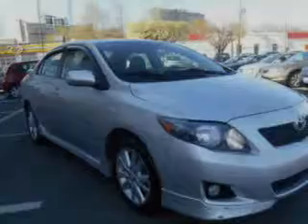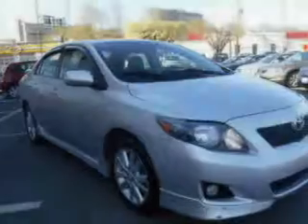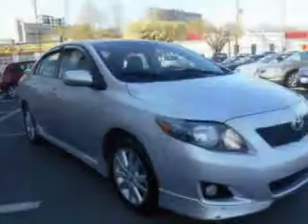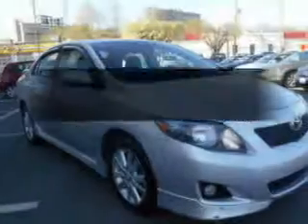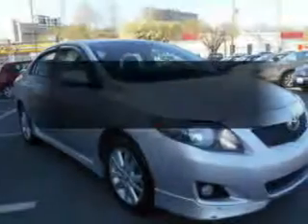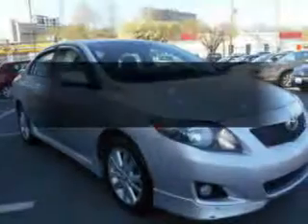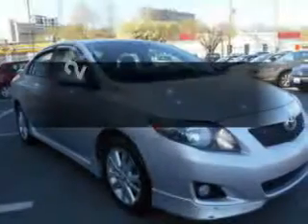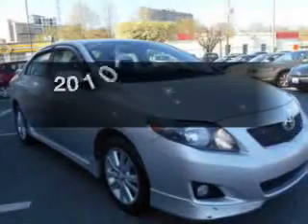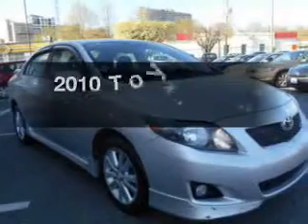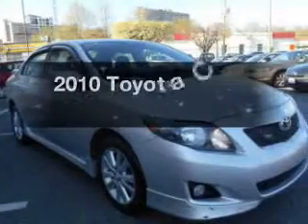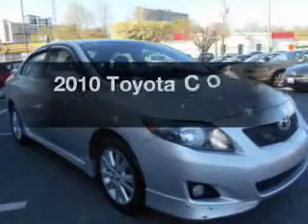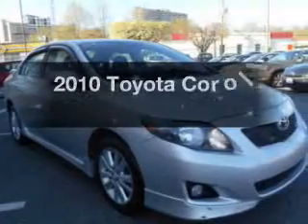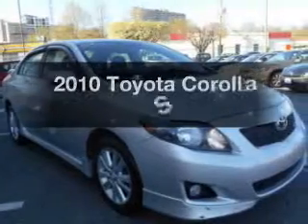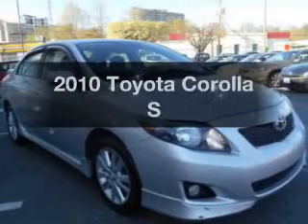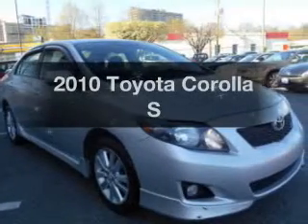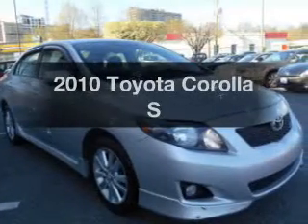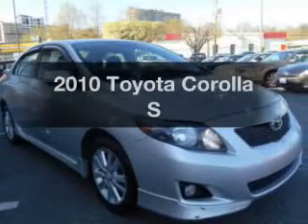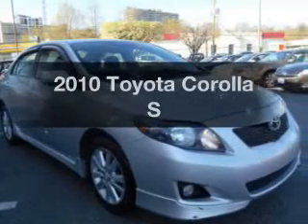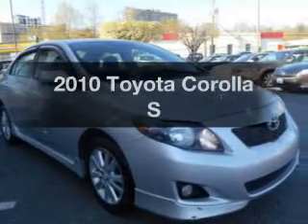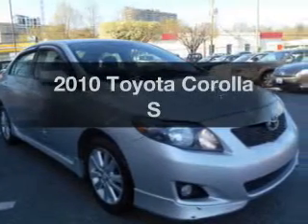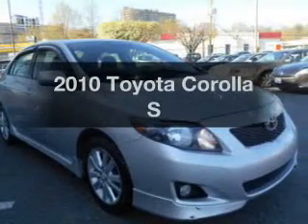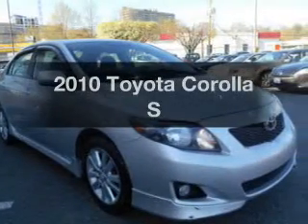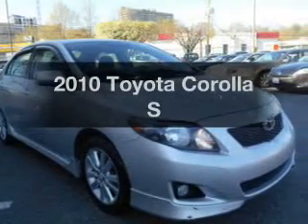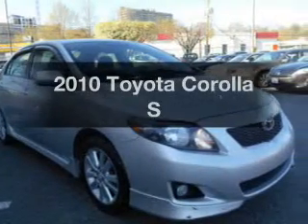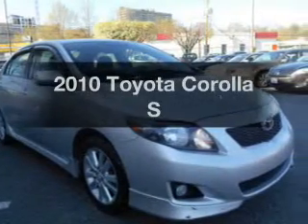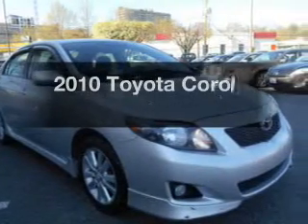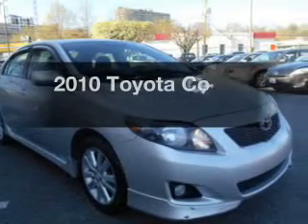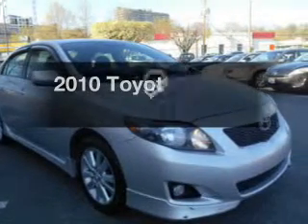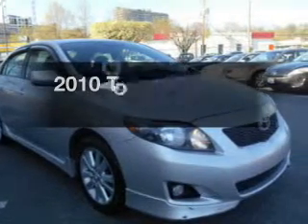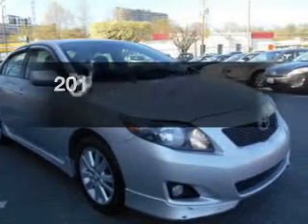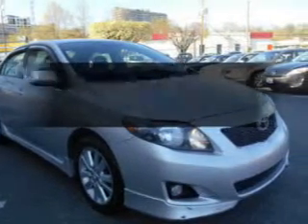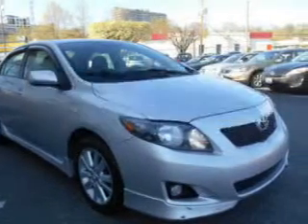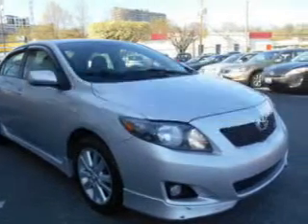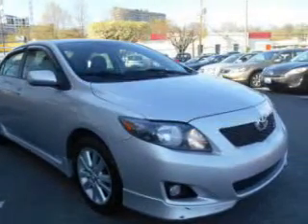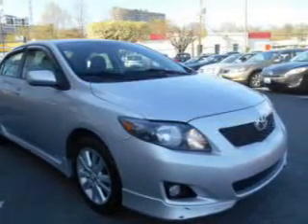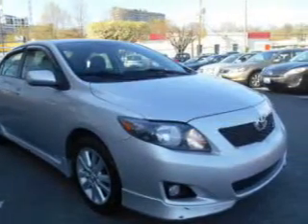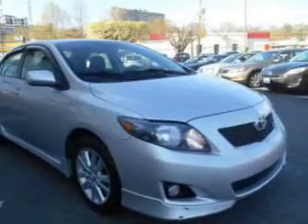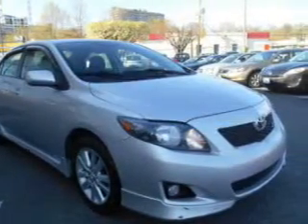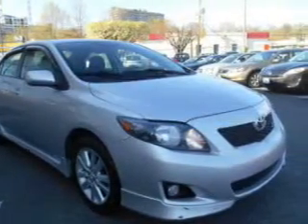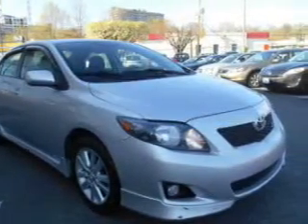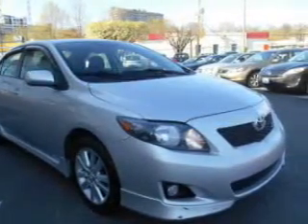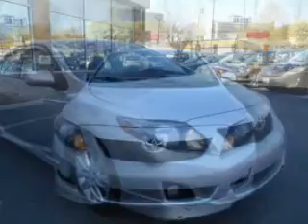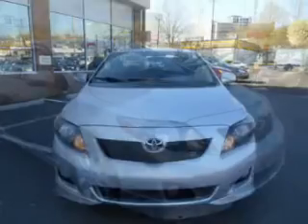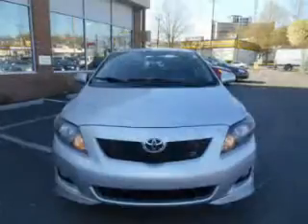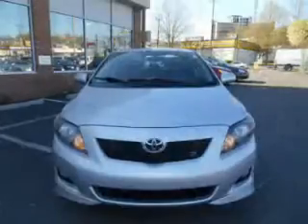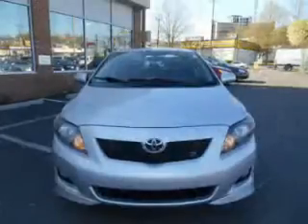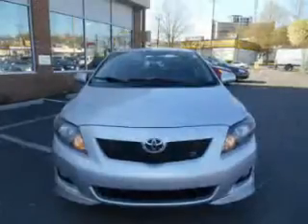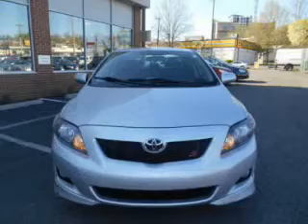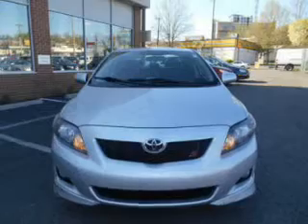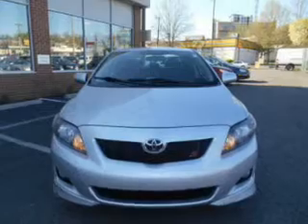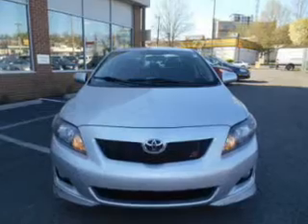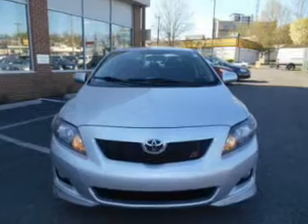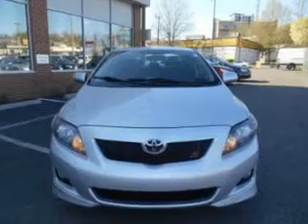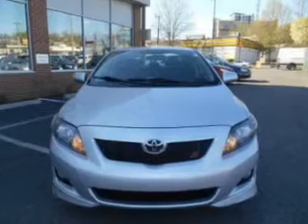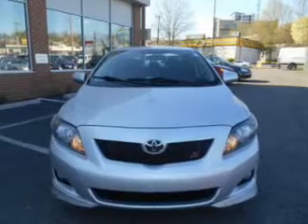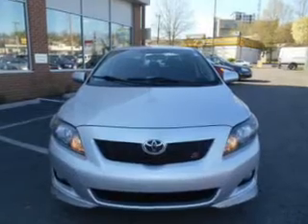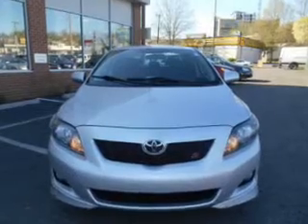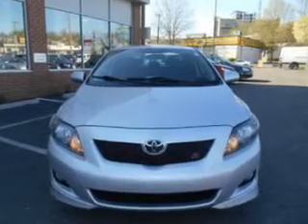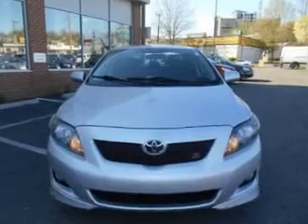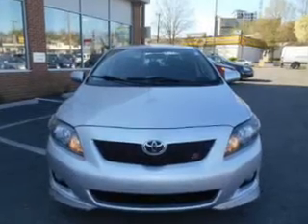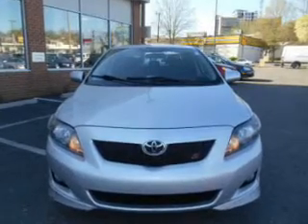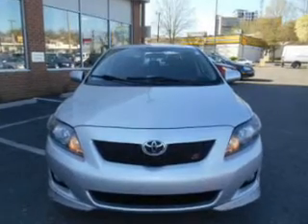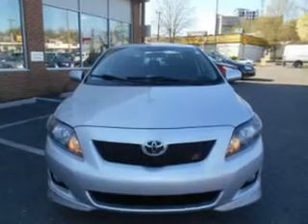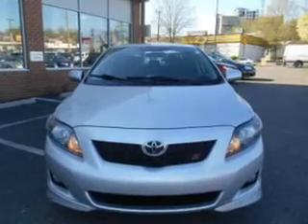Get noticed in this 2010 Toyota Corolla. If you're looking for an automobile with great attributes, look no further.